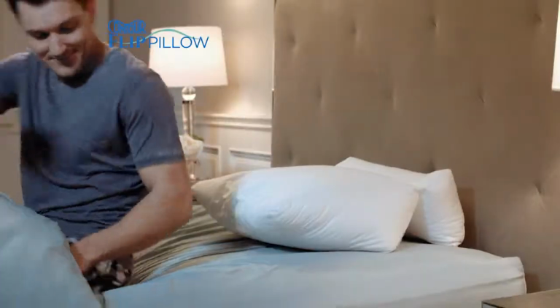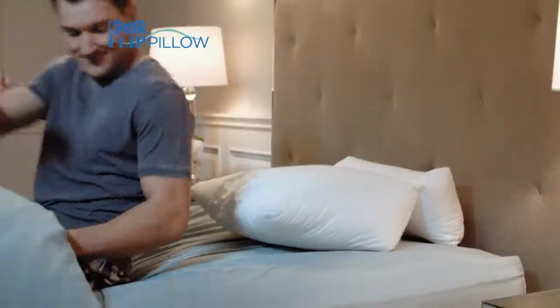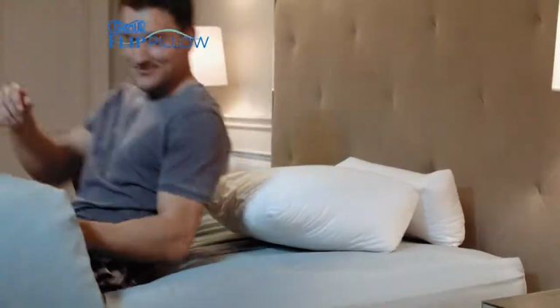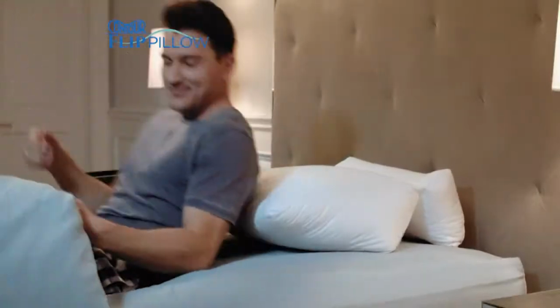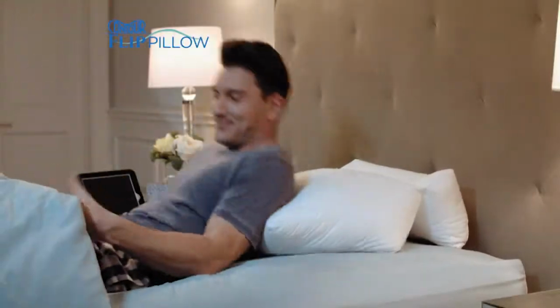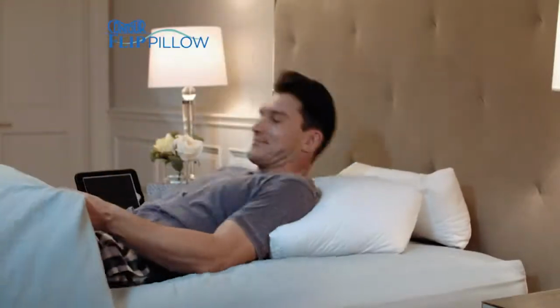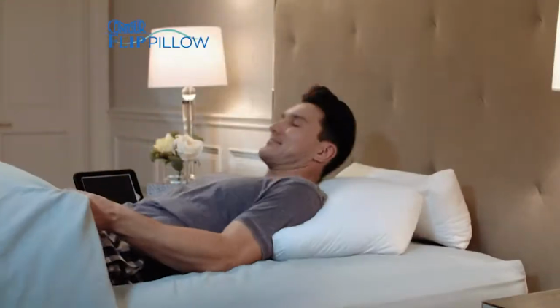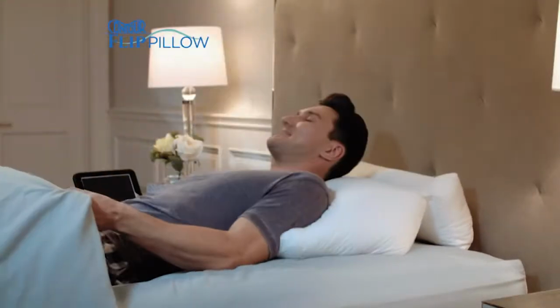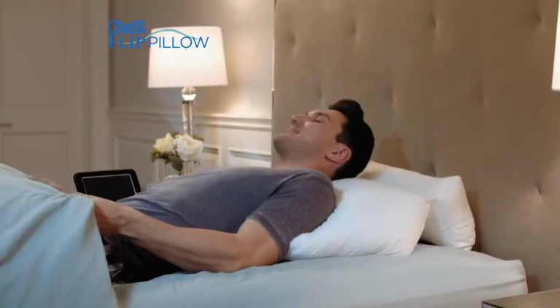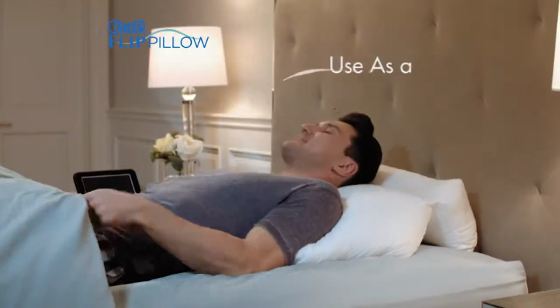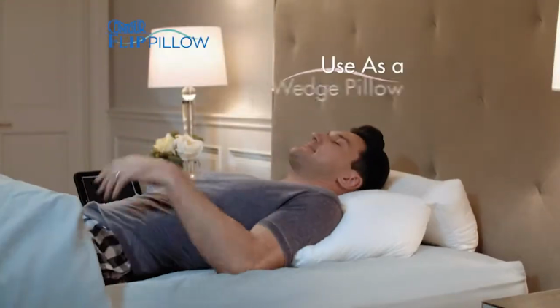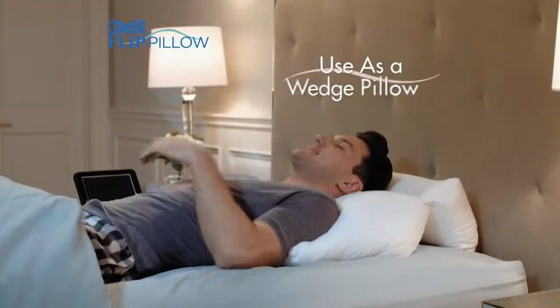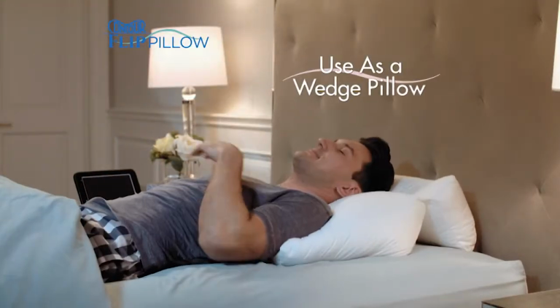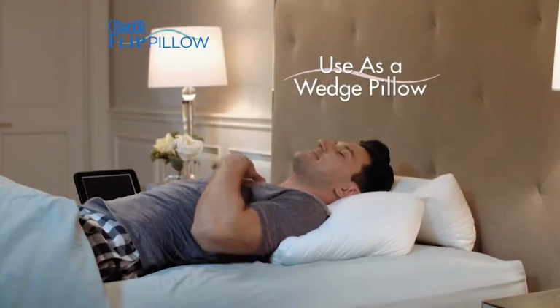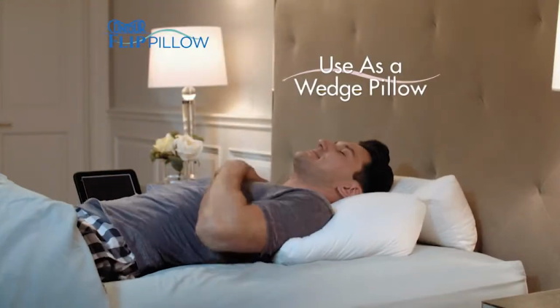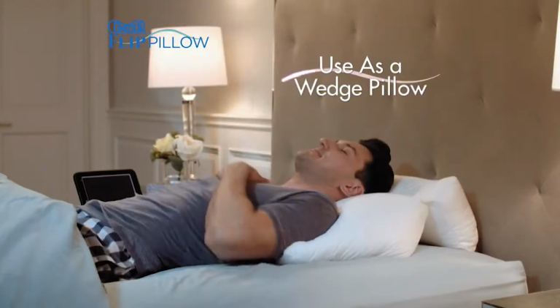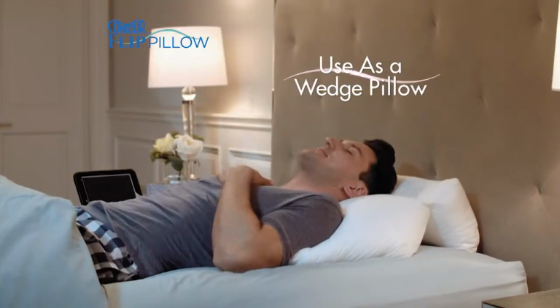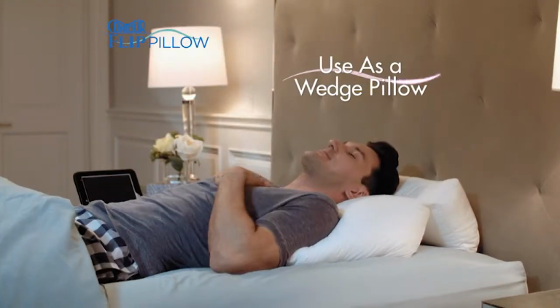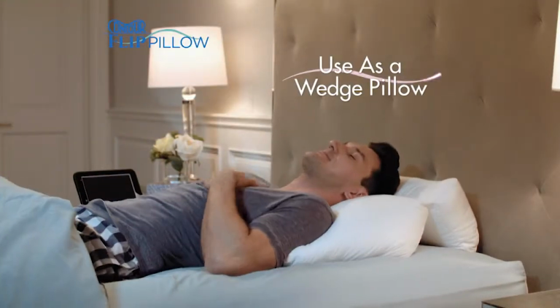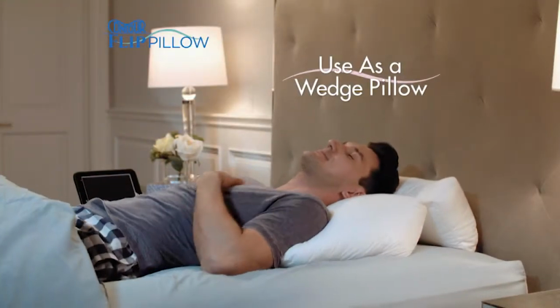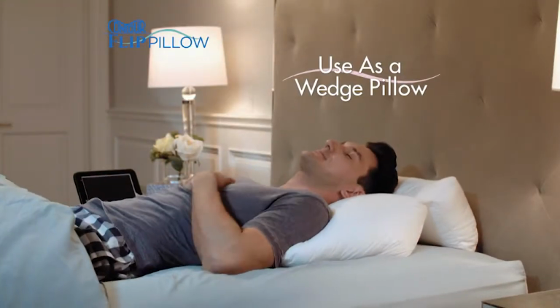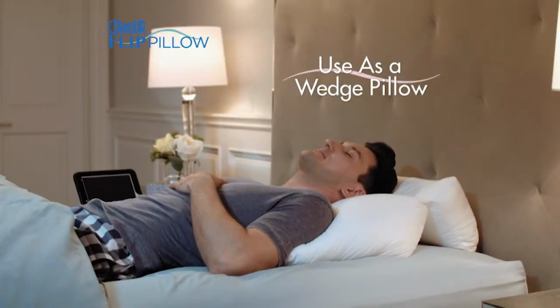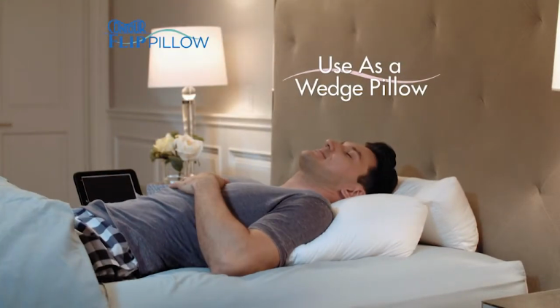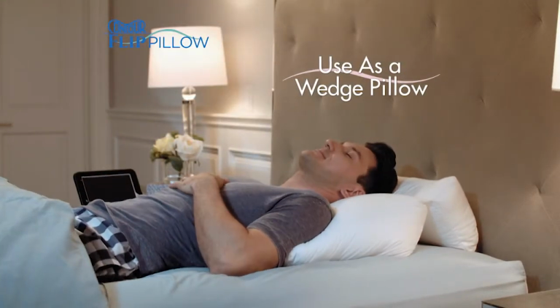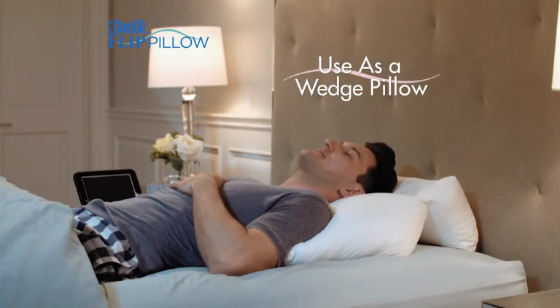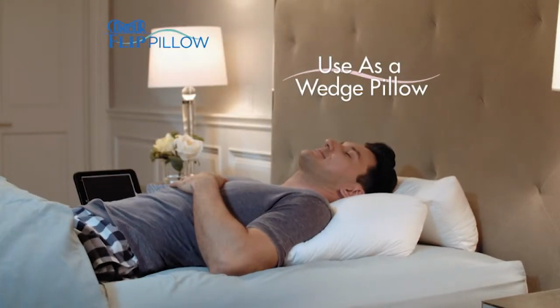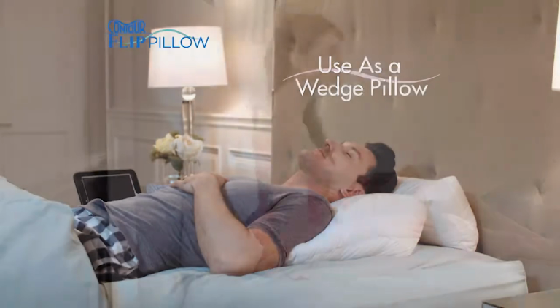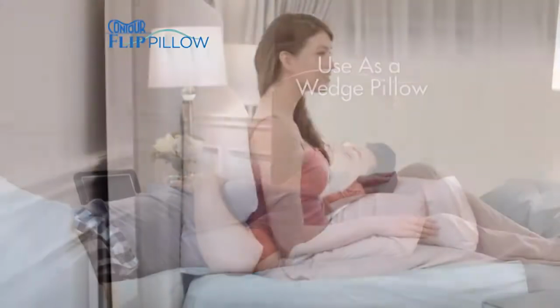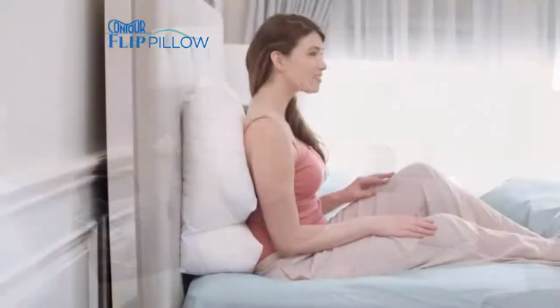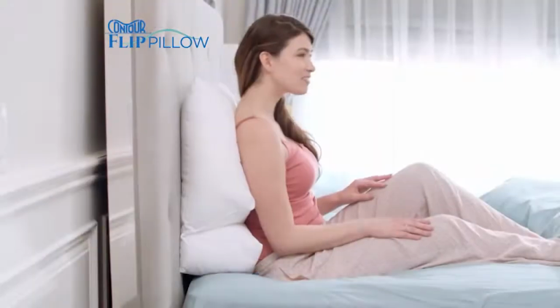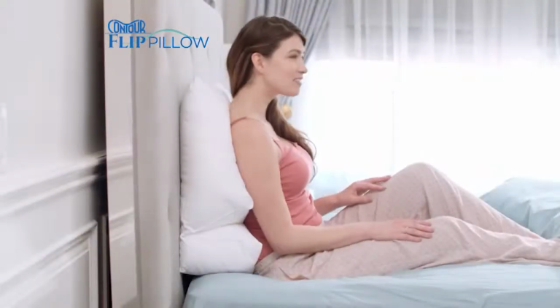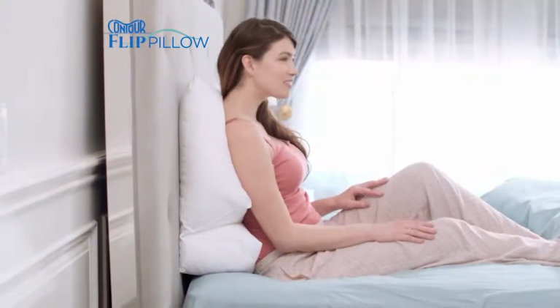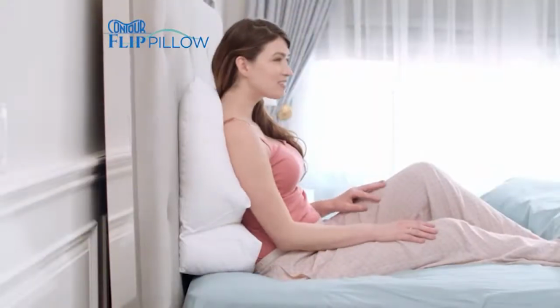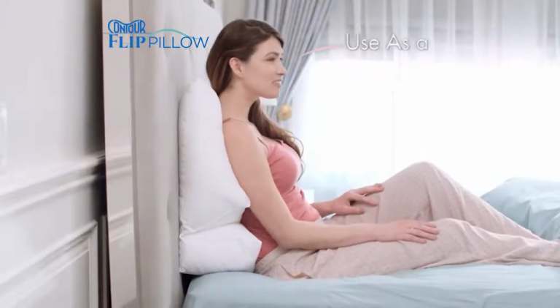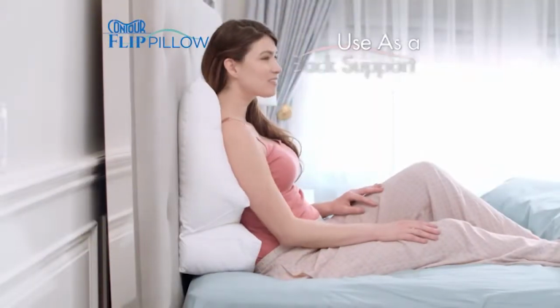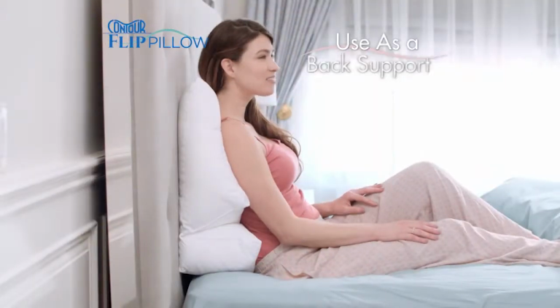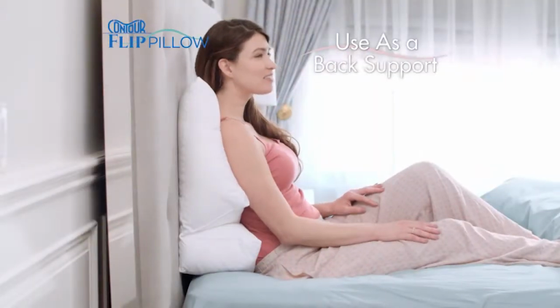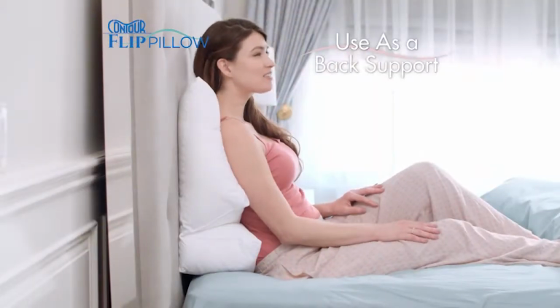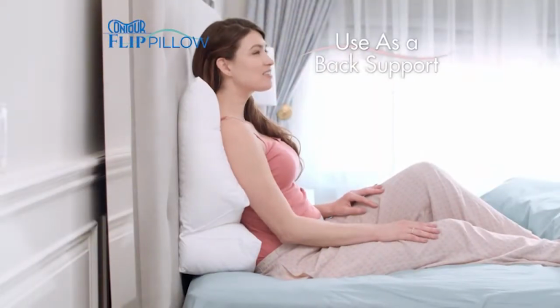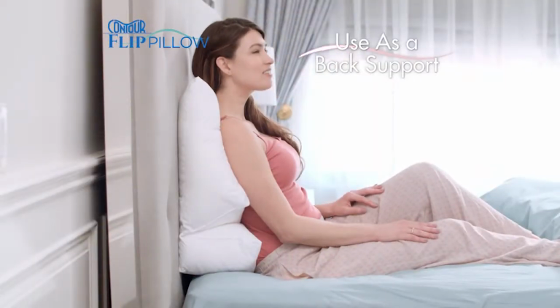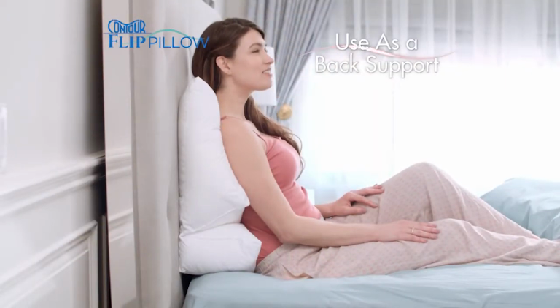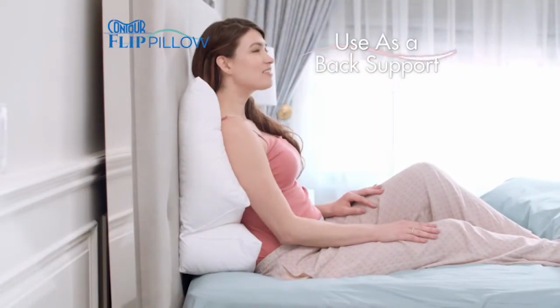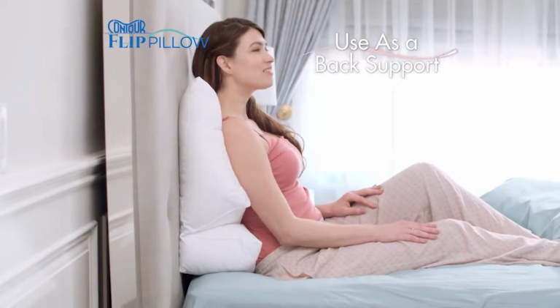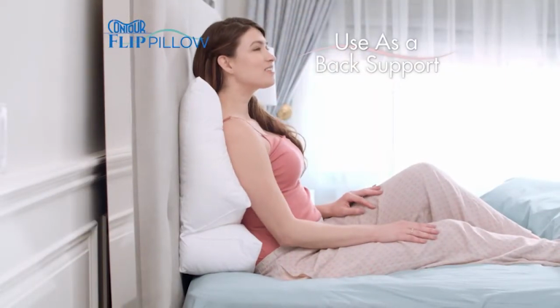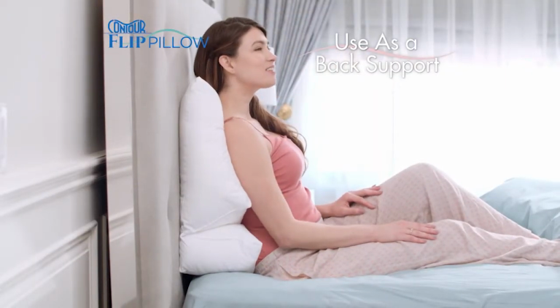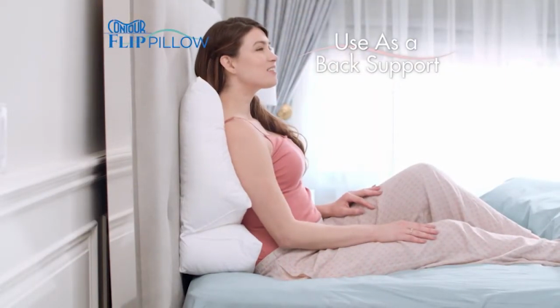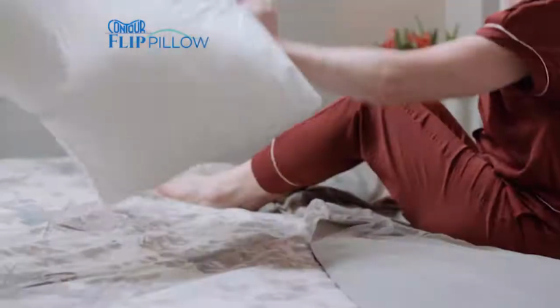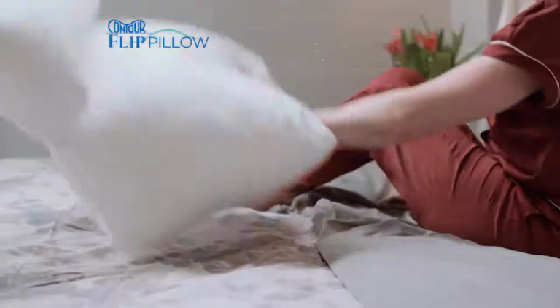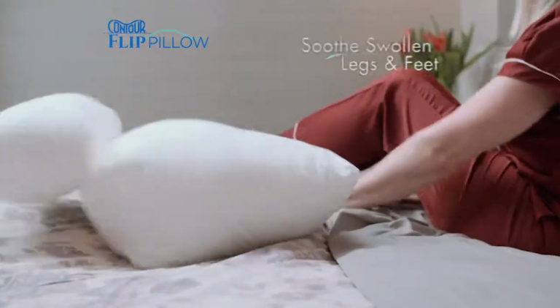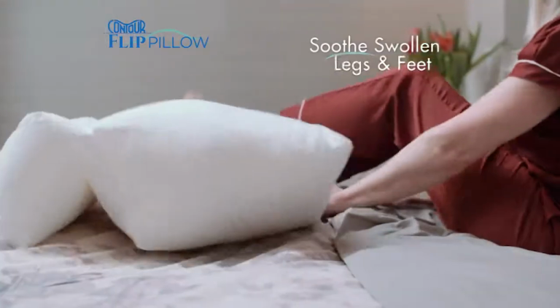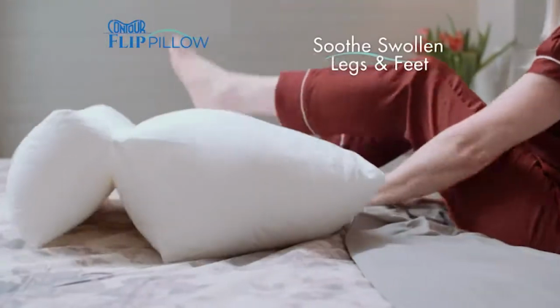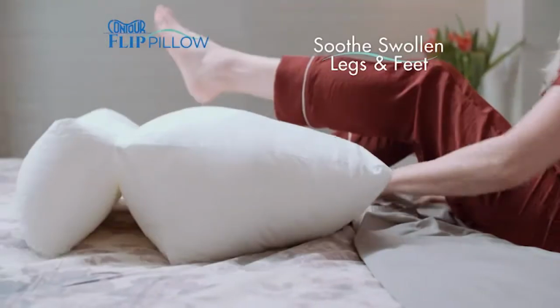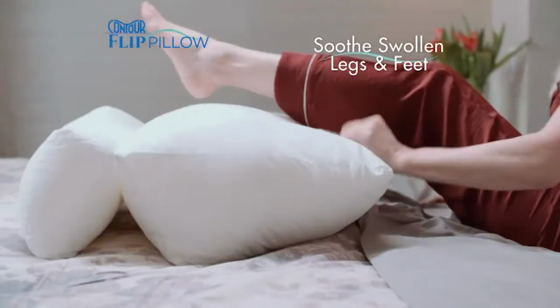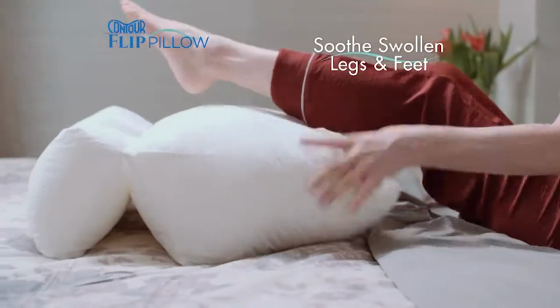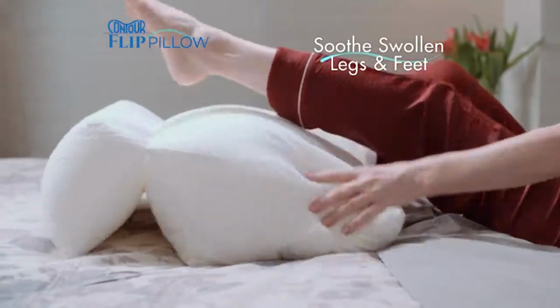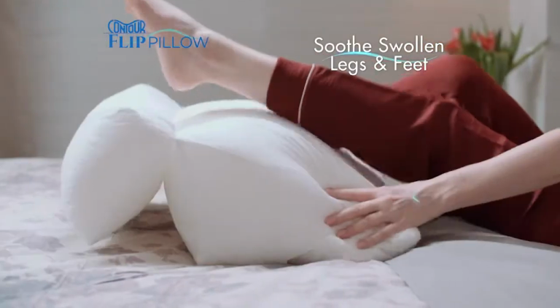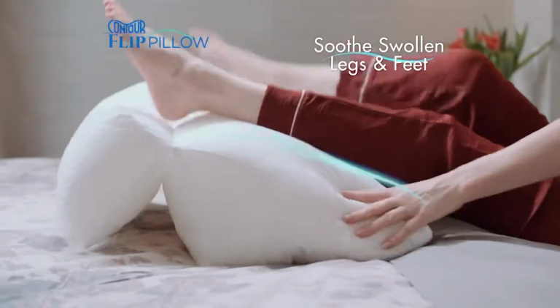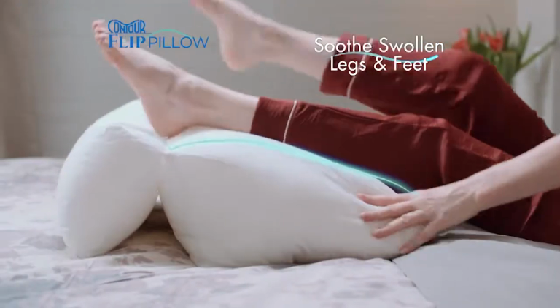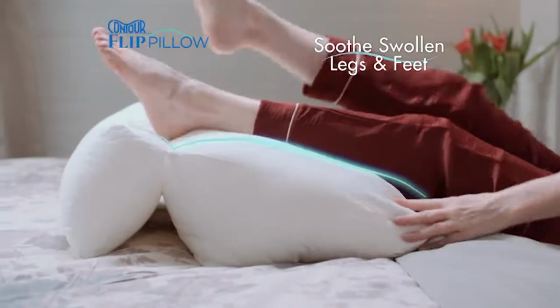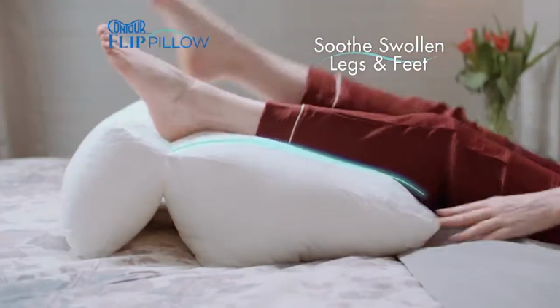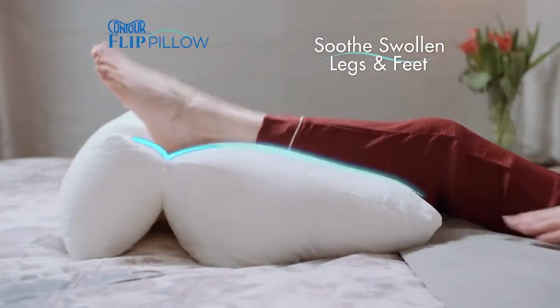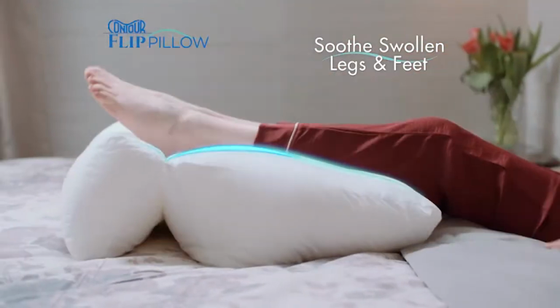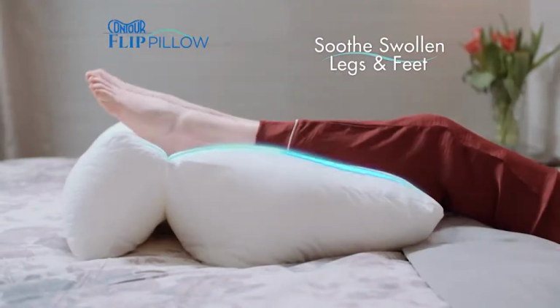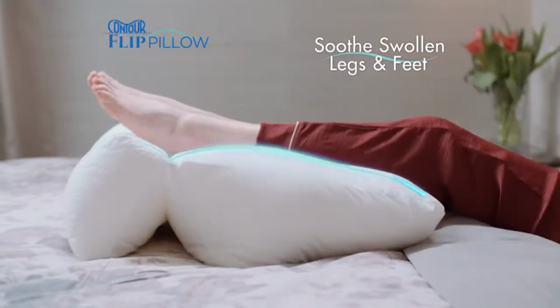Watch — it's a wedge pillow to help quiet snoring. Then it's relief for that aching back, or flip it to soothe swollen legs and feet.